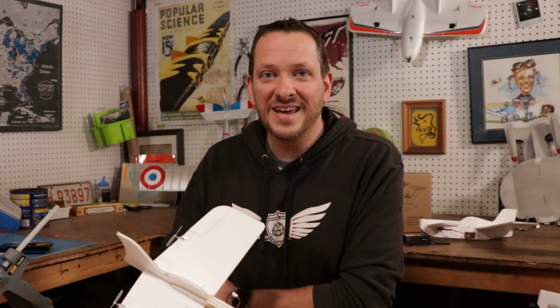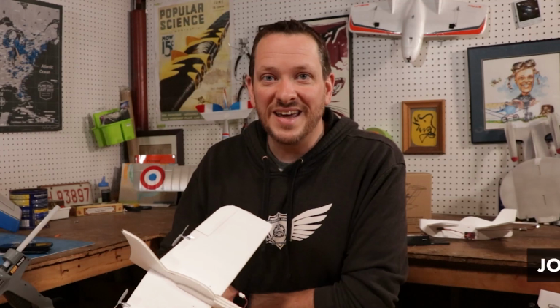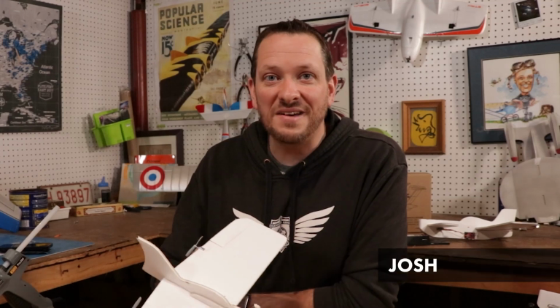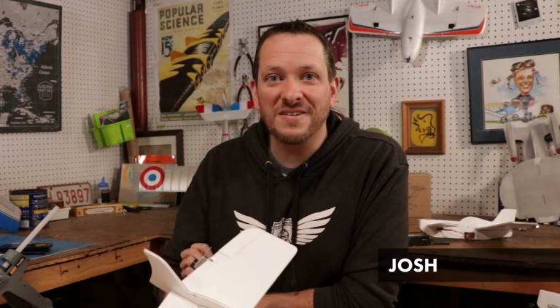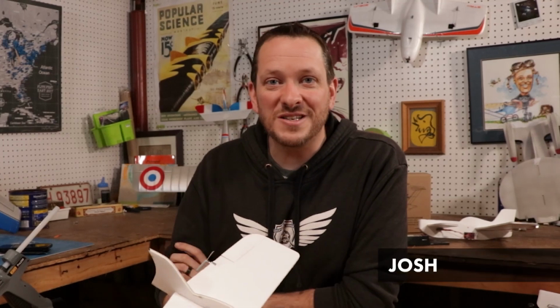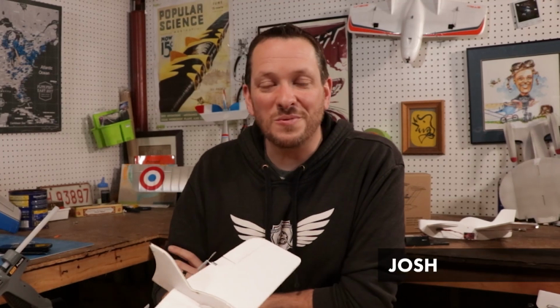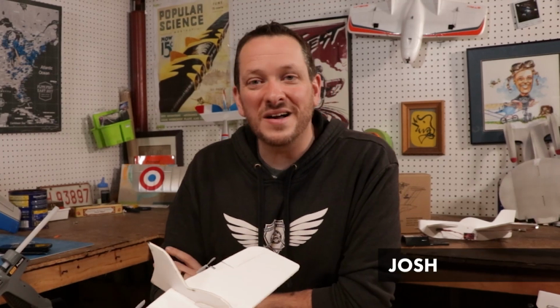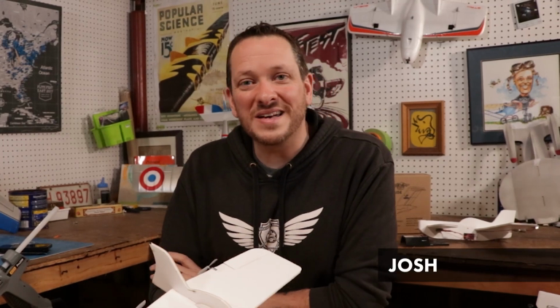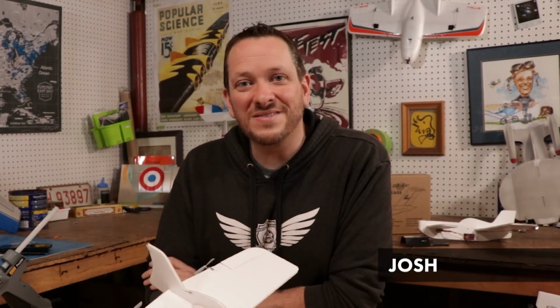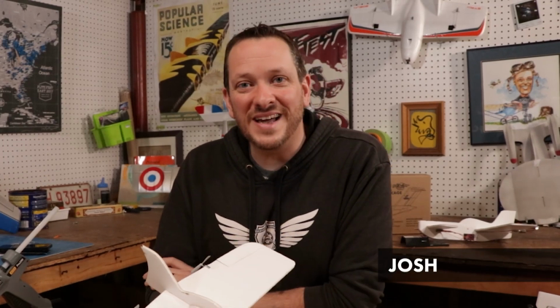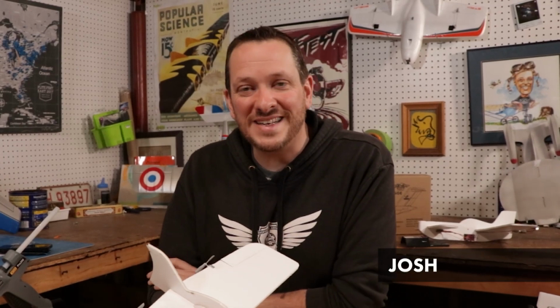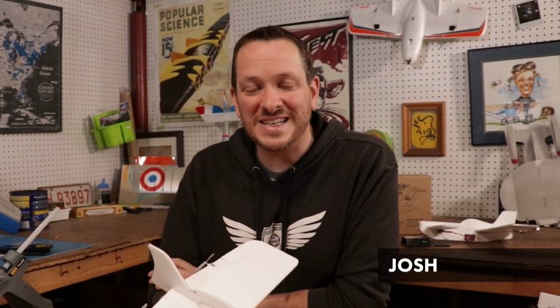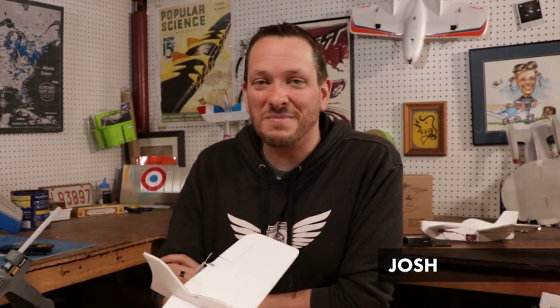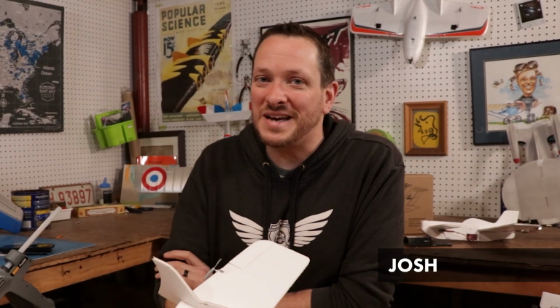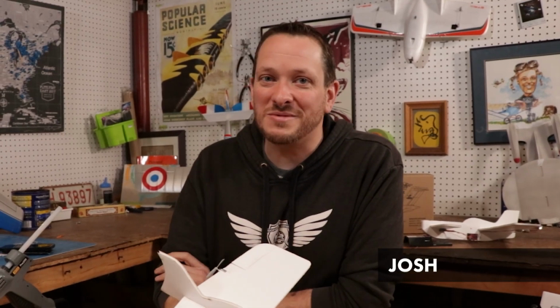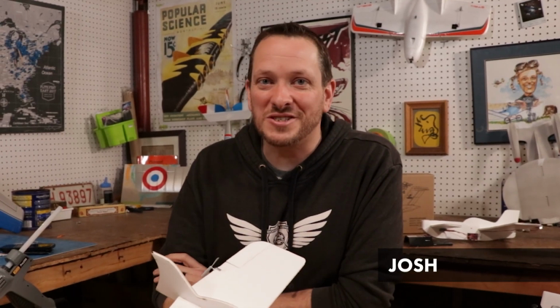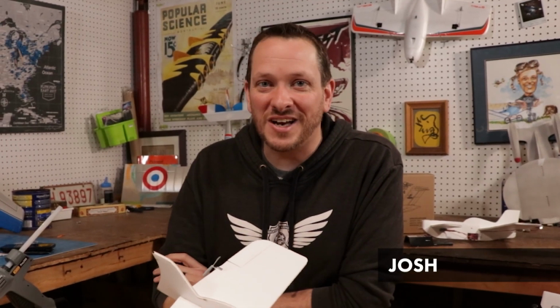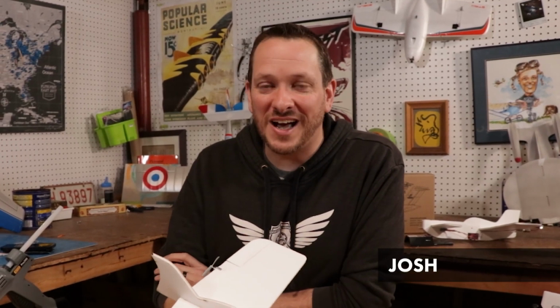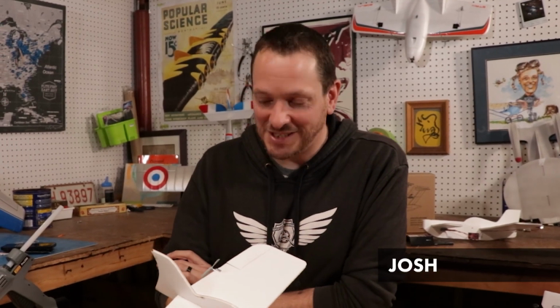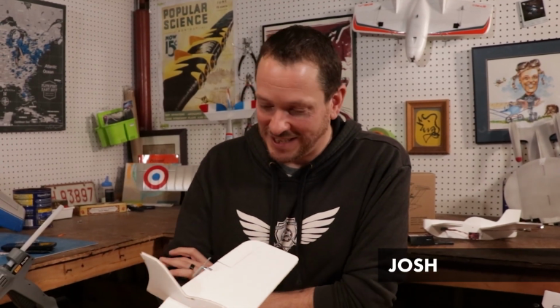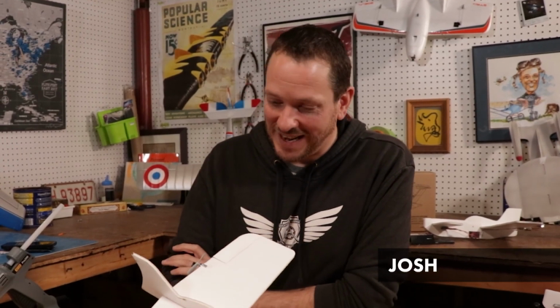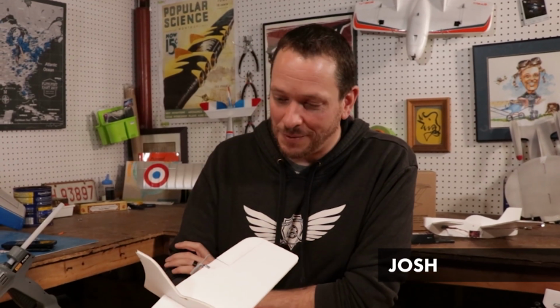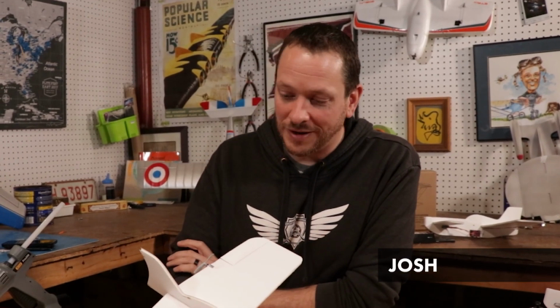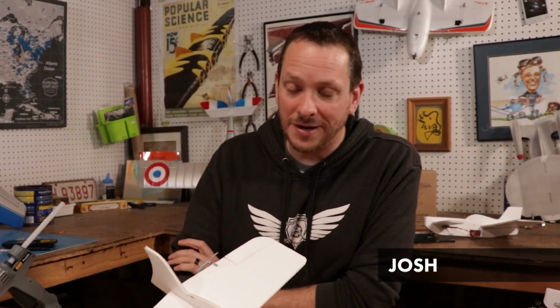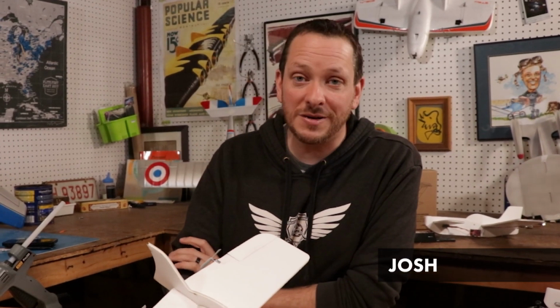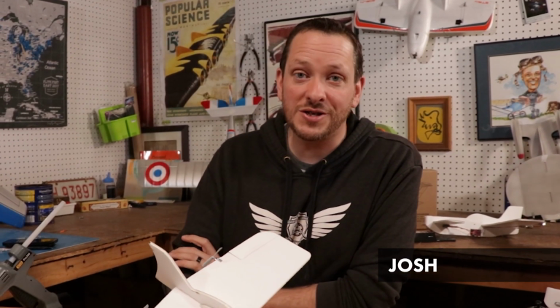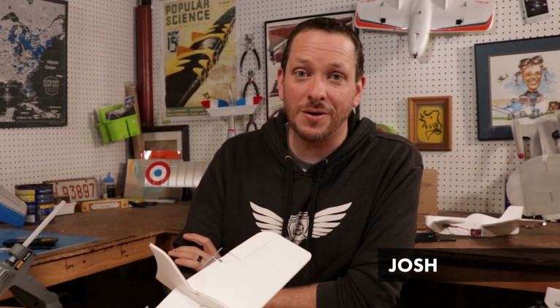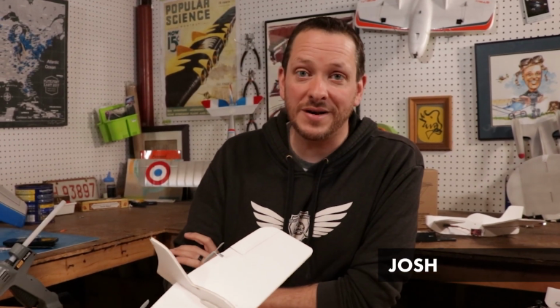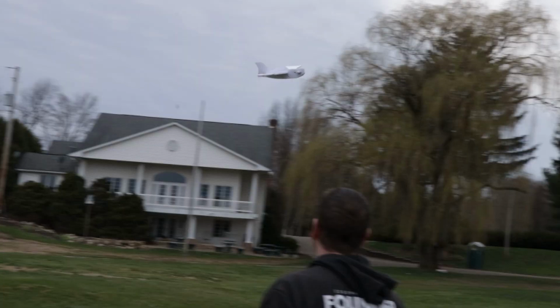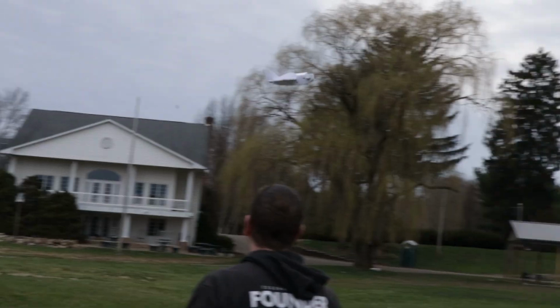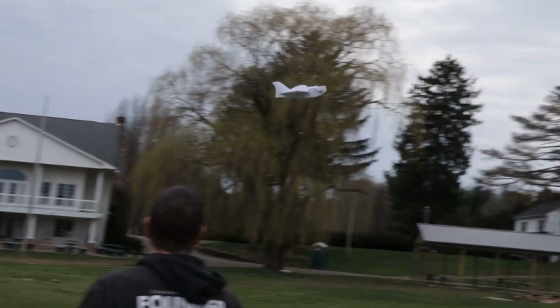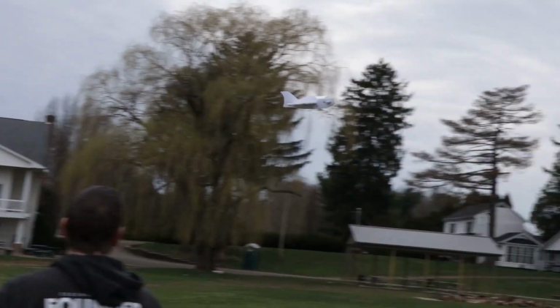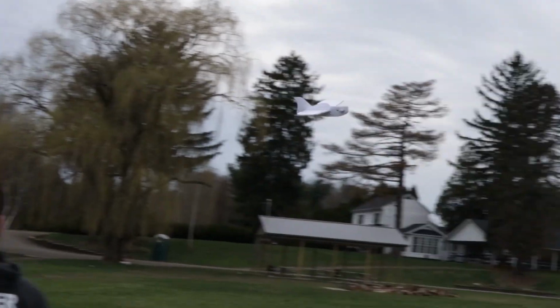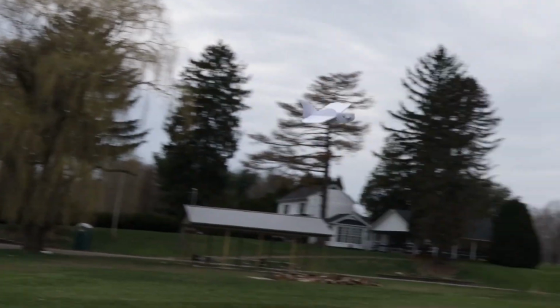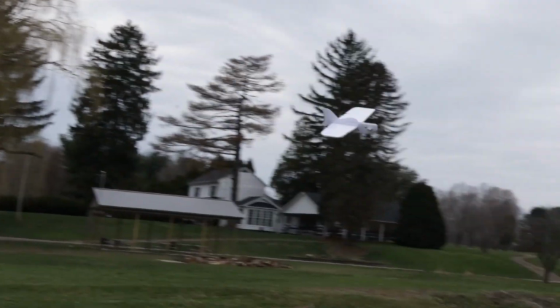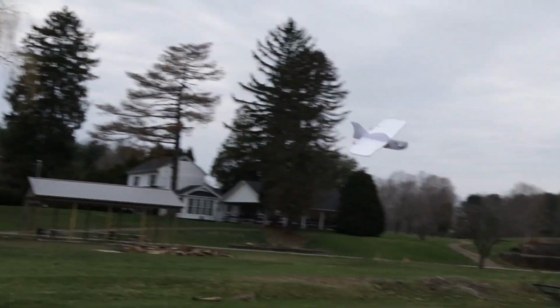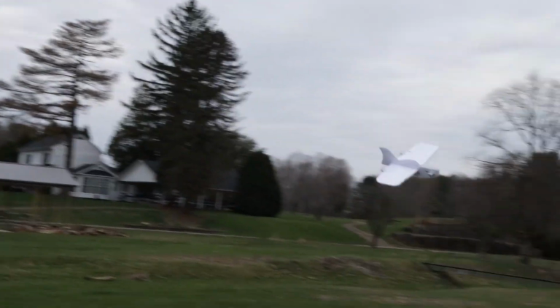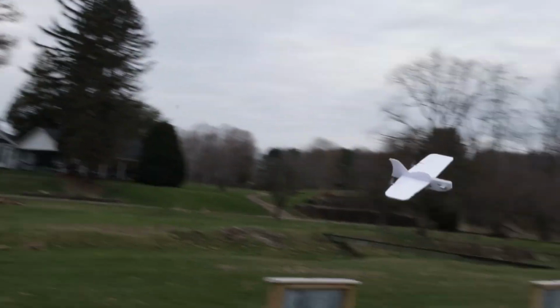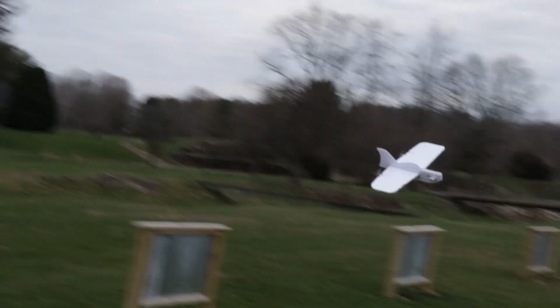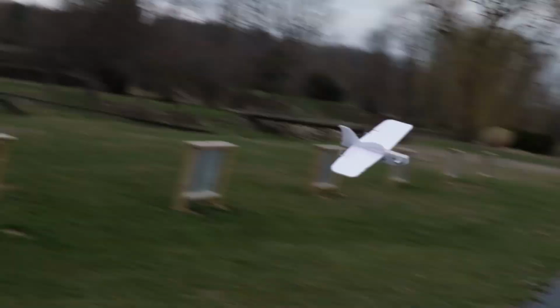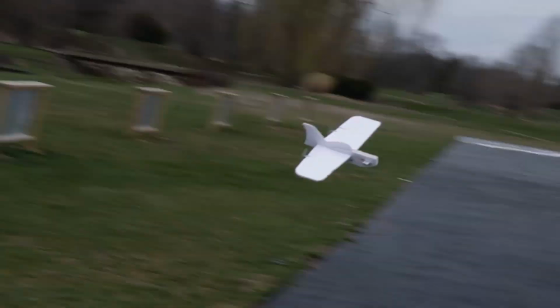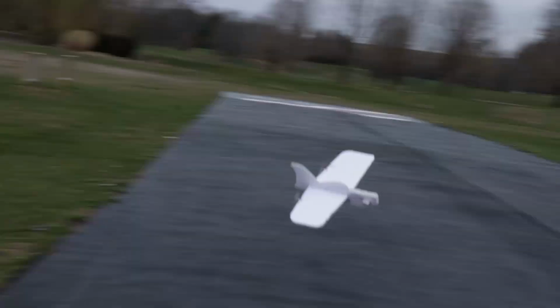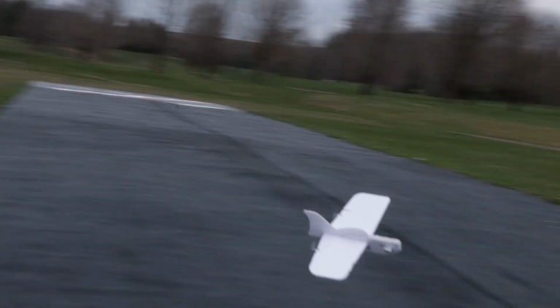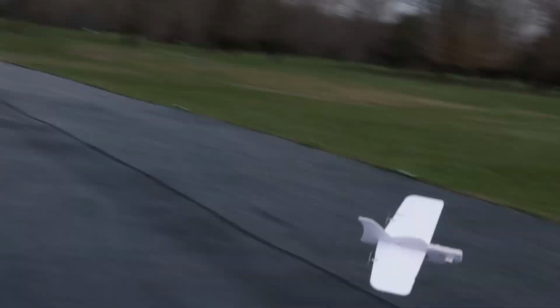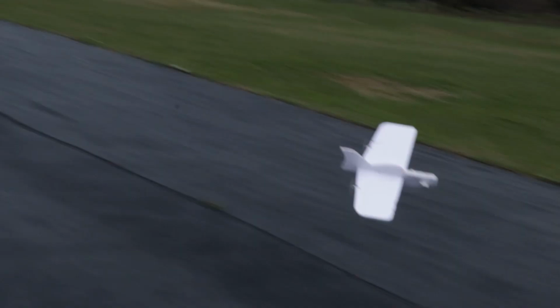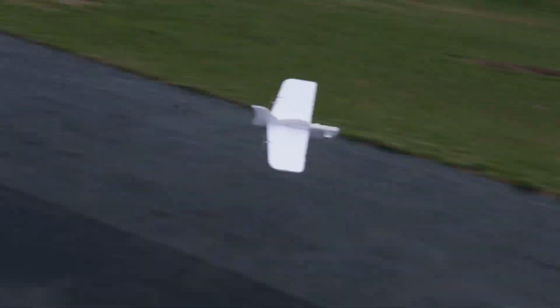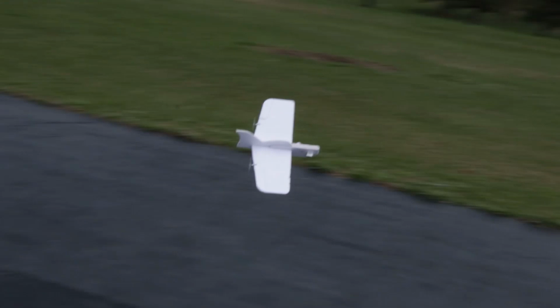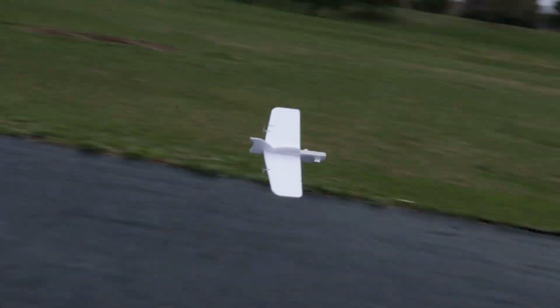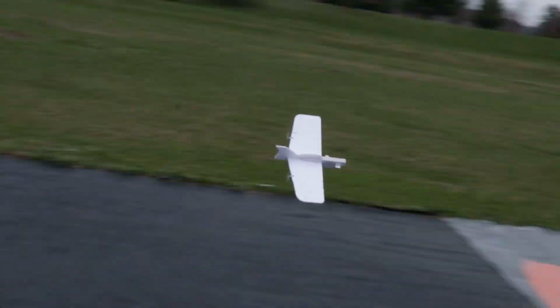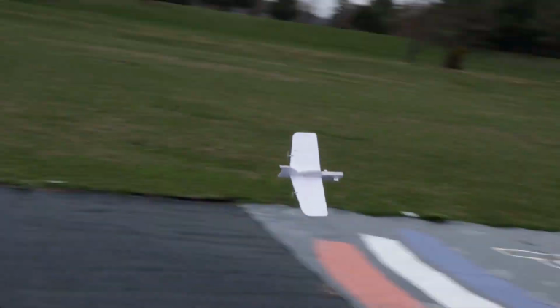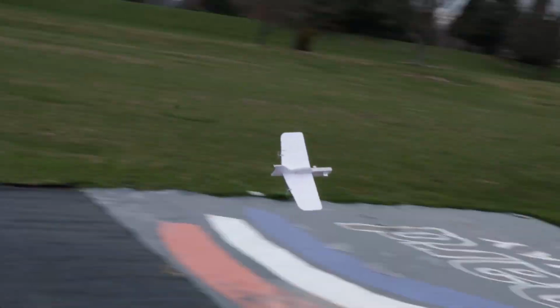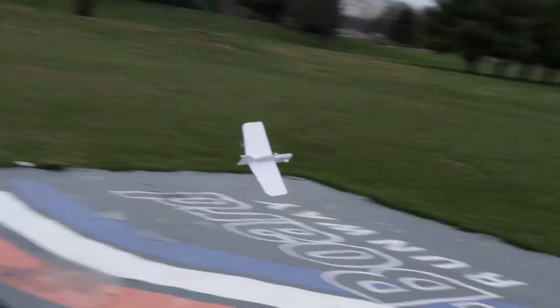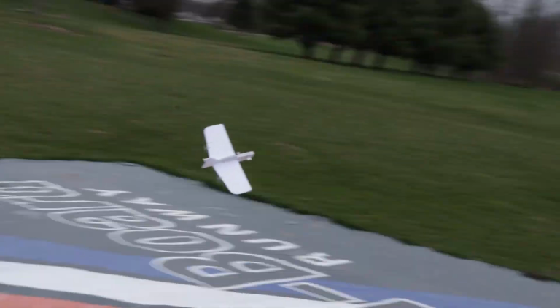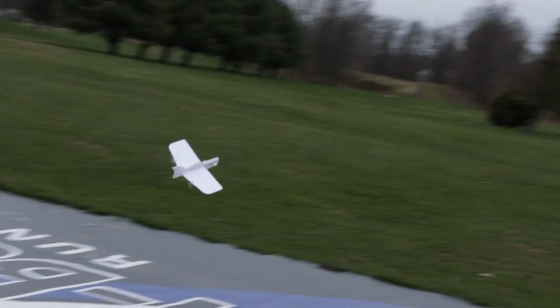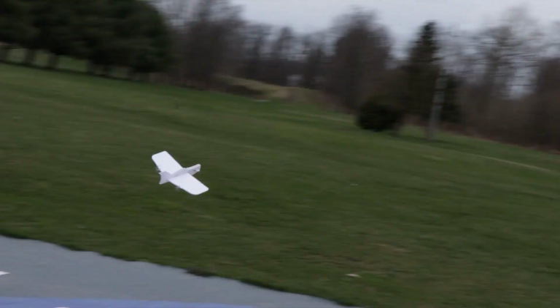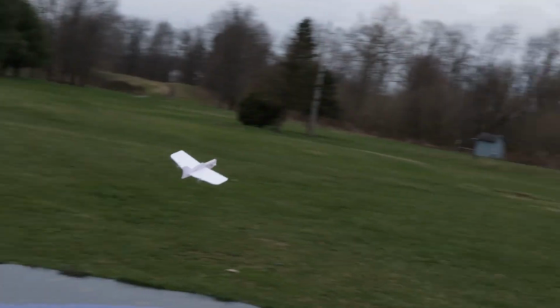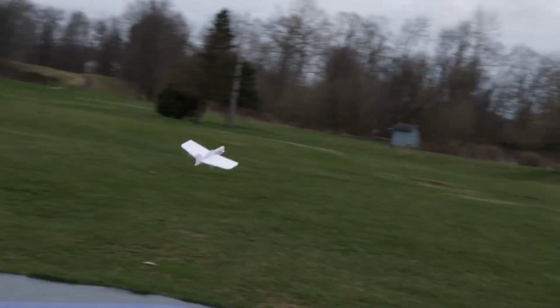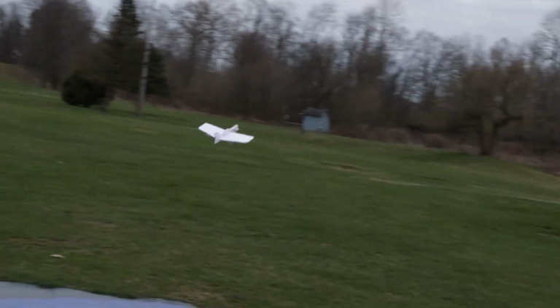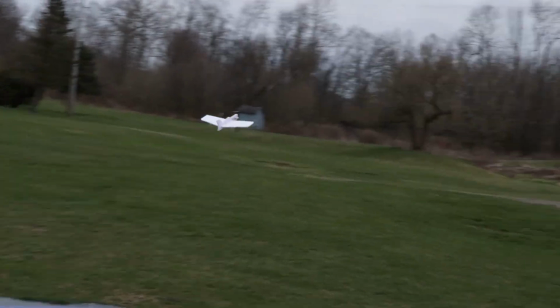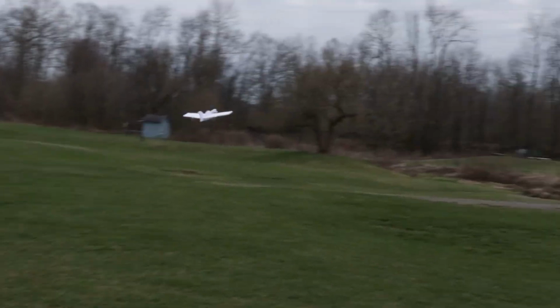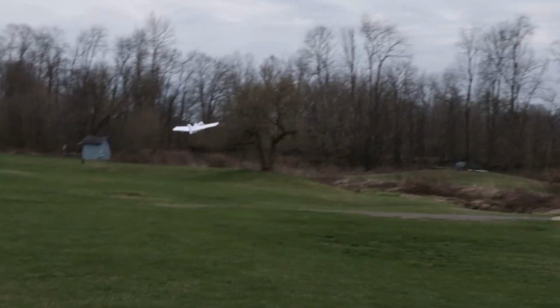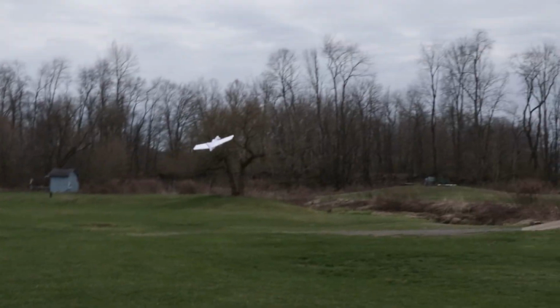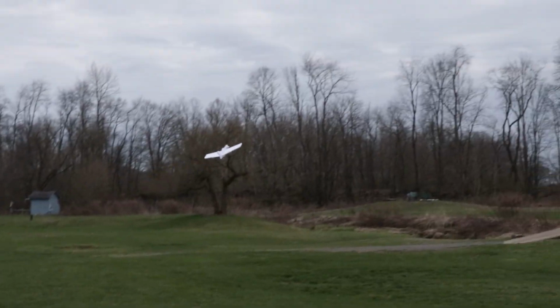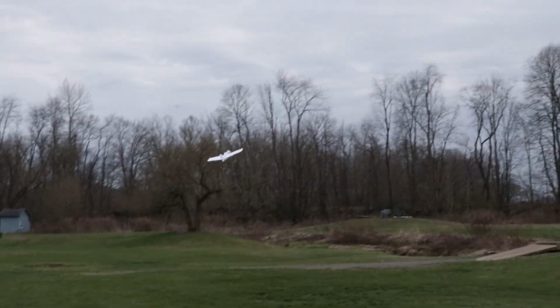Hey friends, welcome to Flight Test. My name is Josh. Today we're going to be showing you how to build the FT-EZ Plank from our FT-EZ 3 Starter Pack.